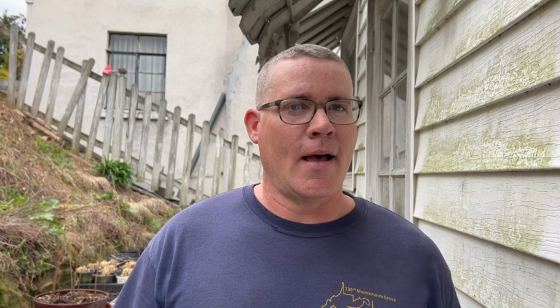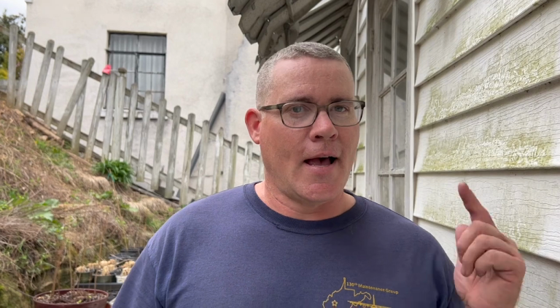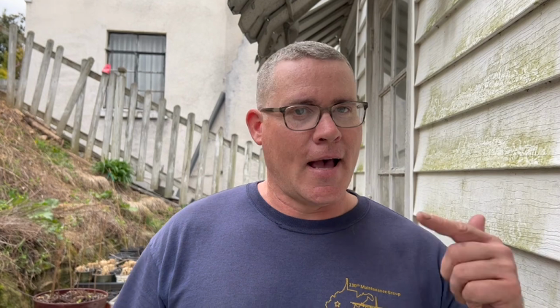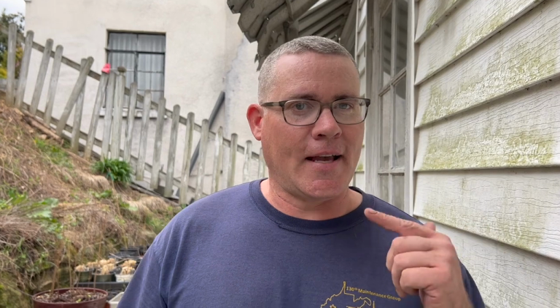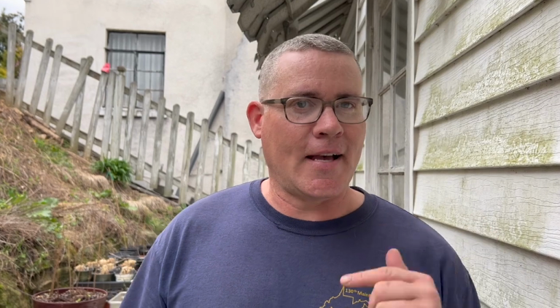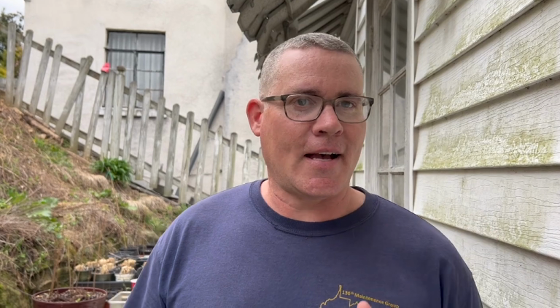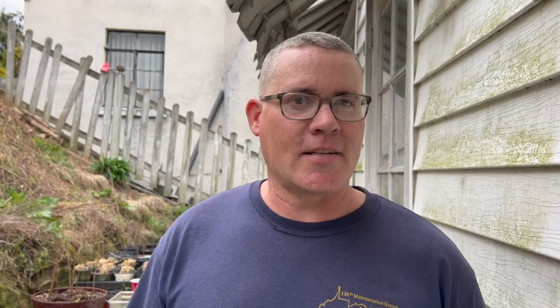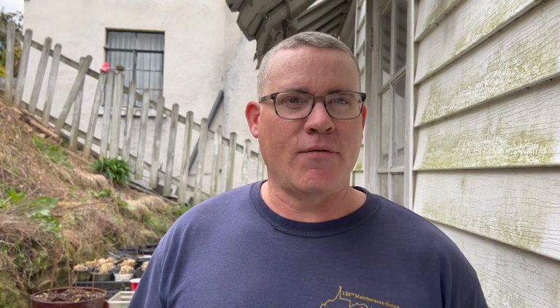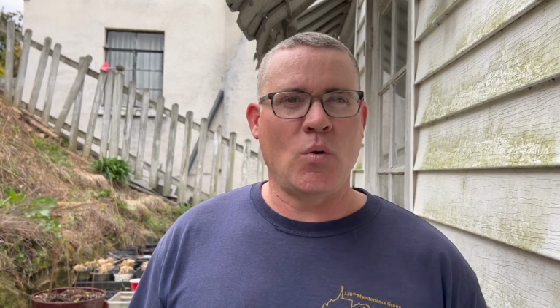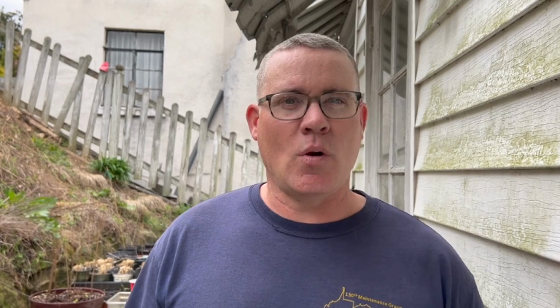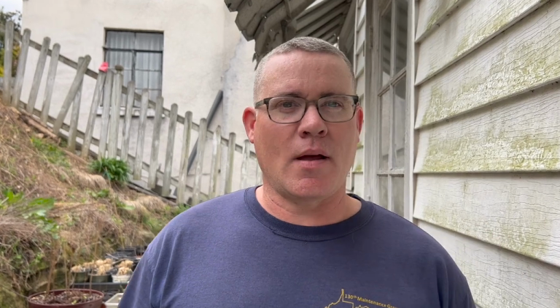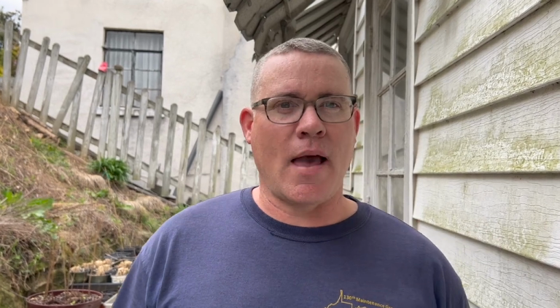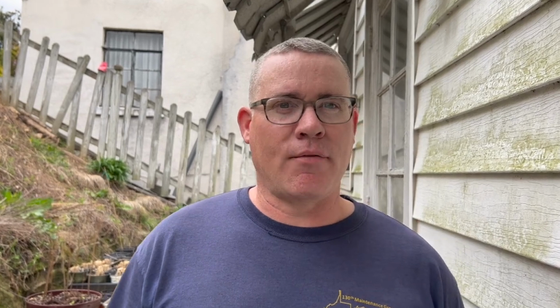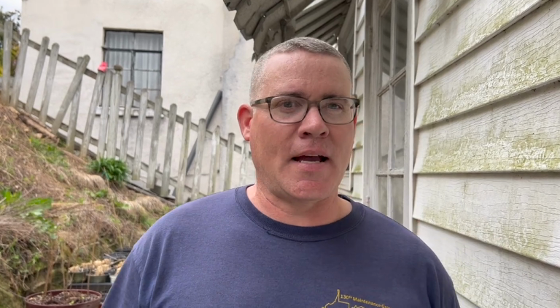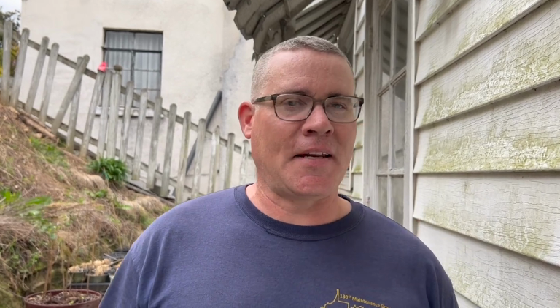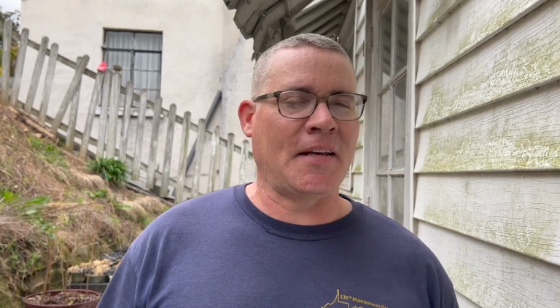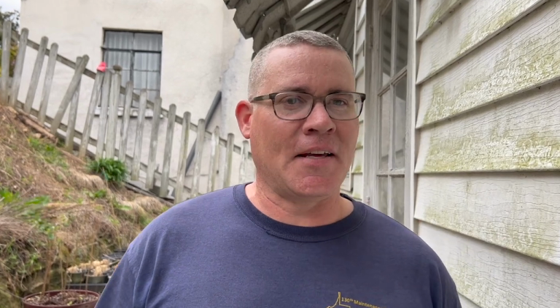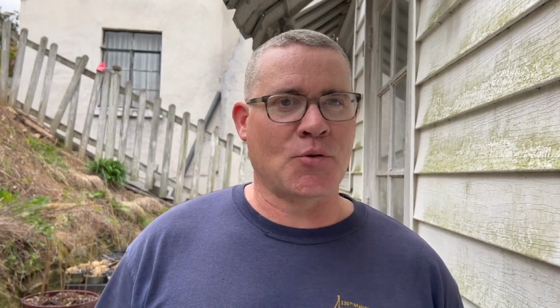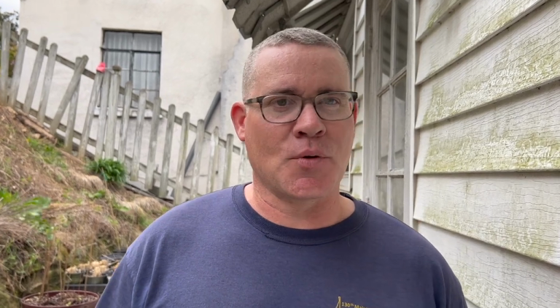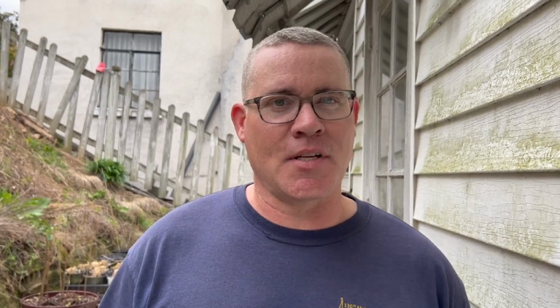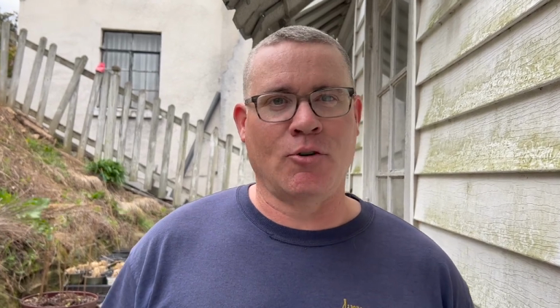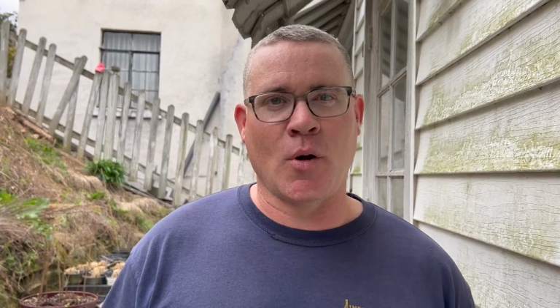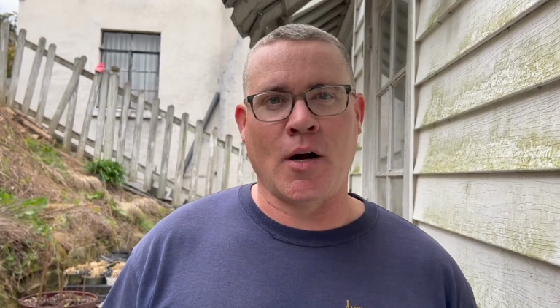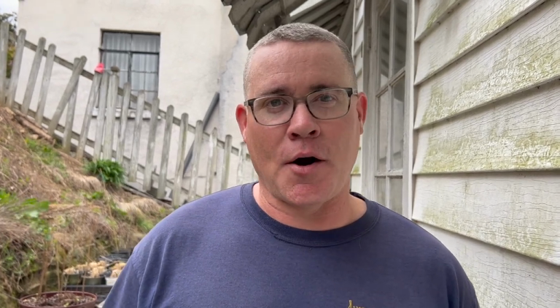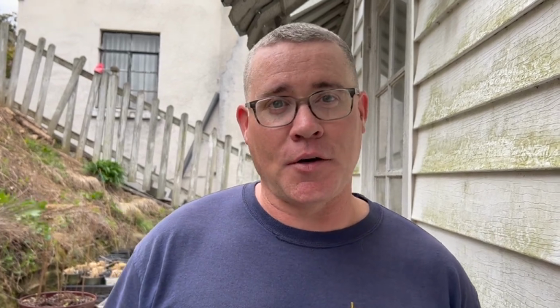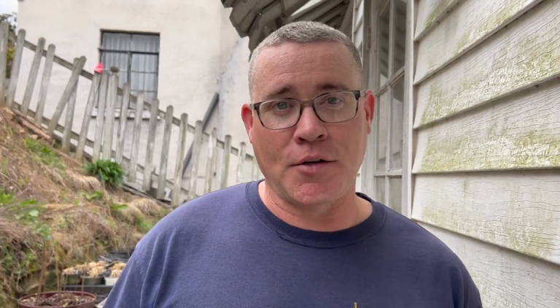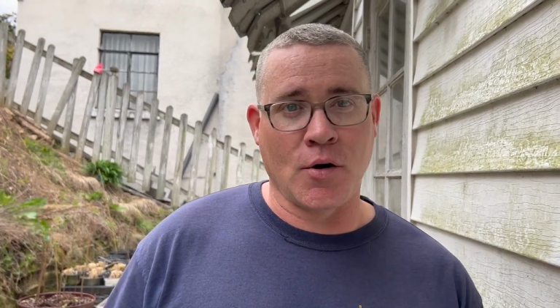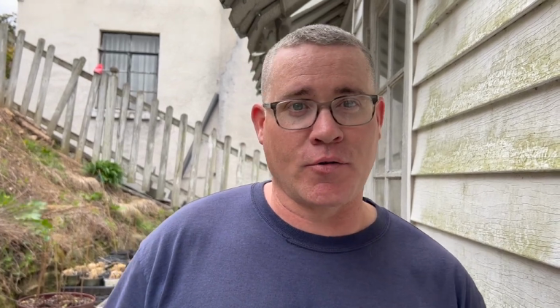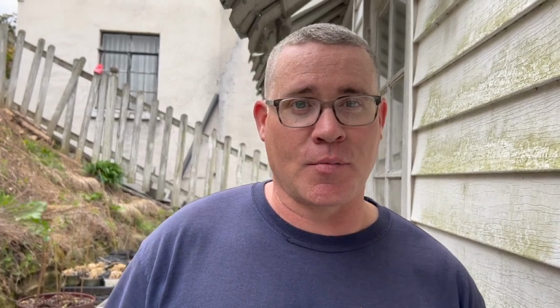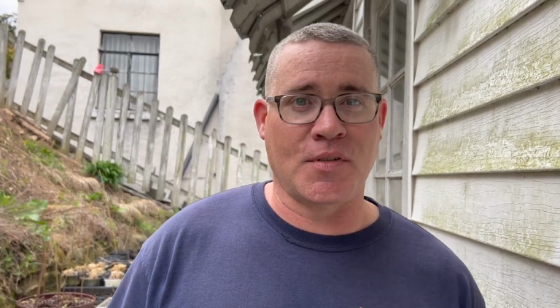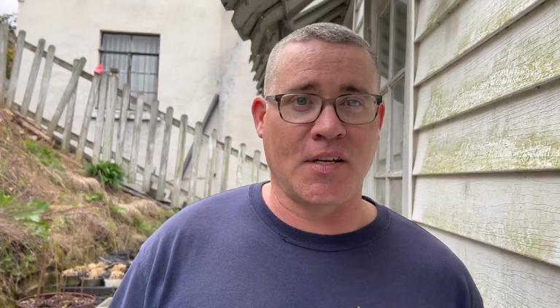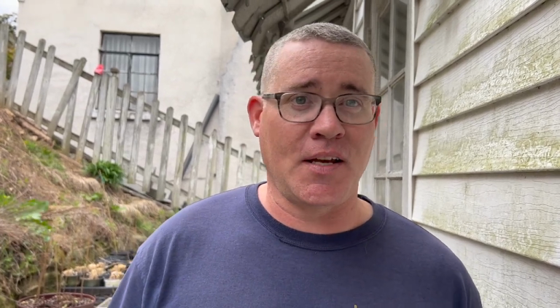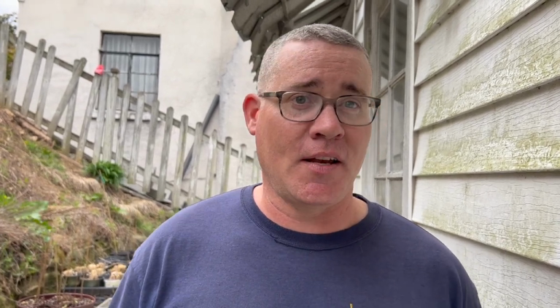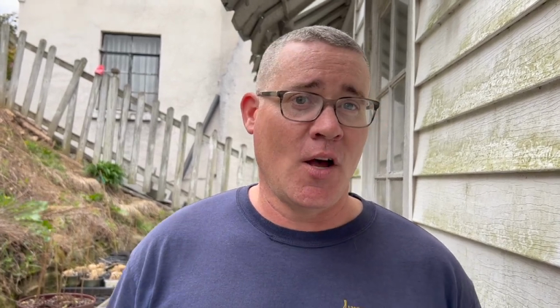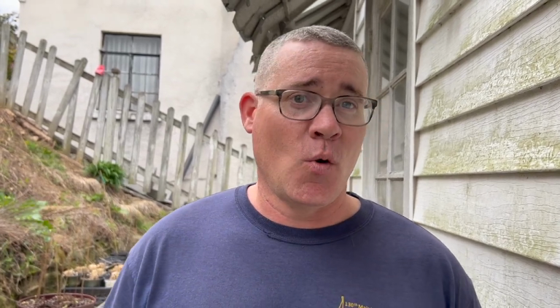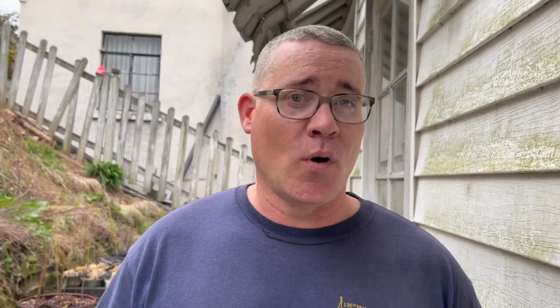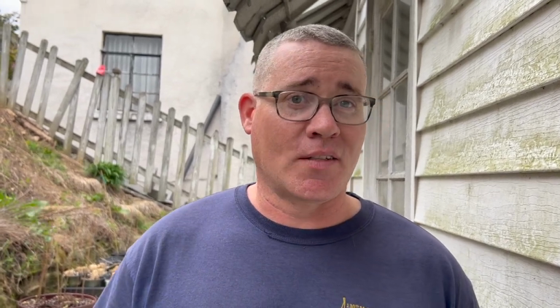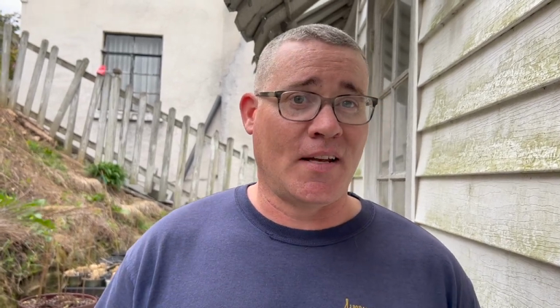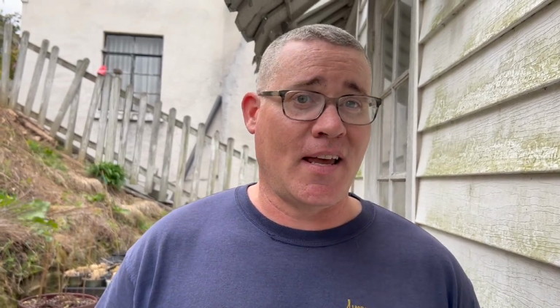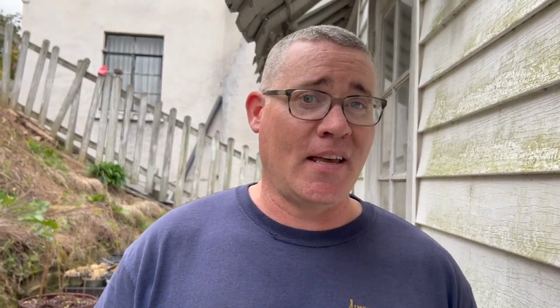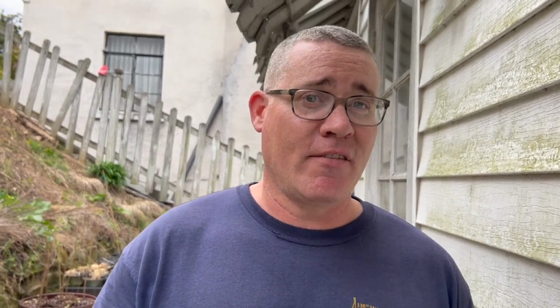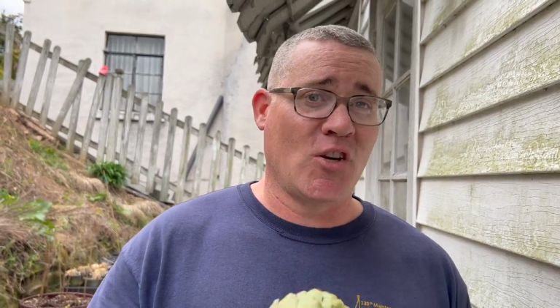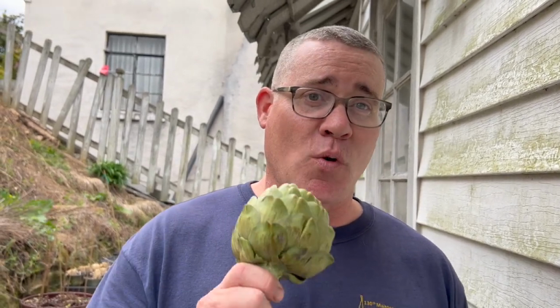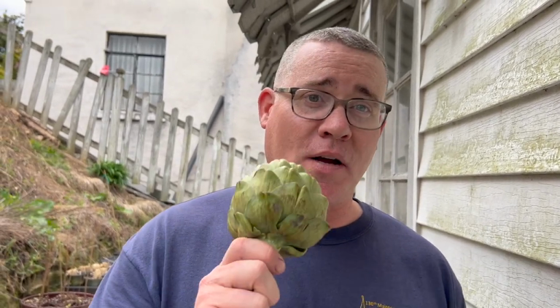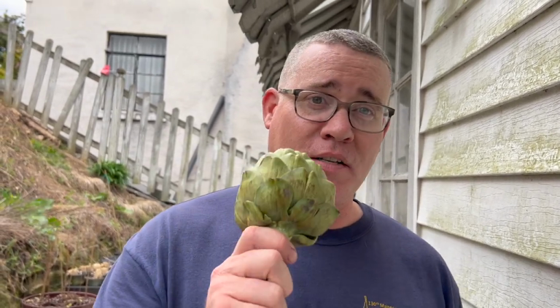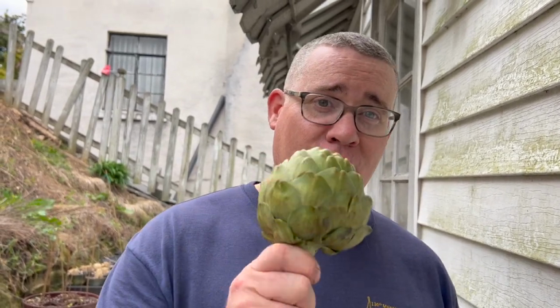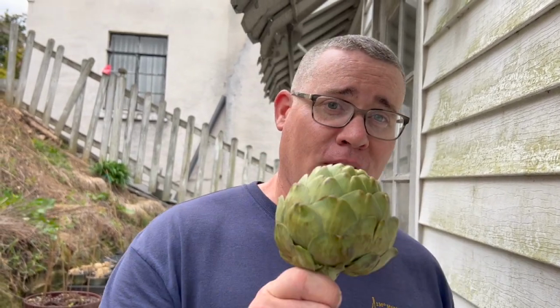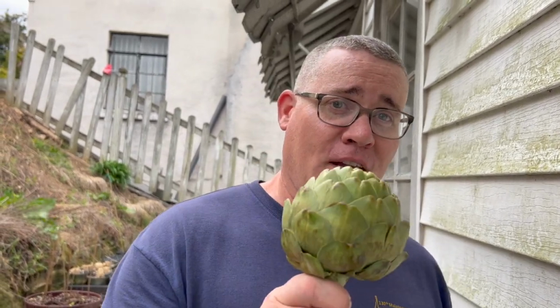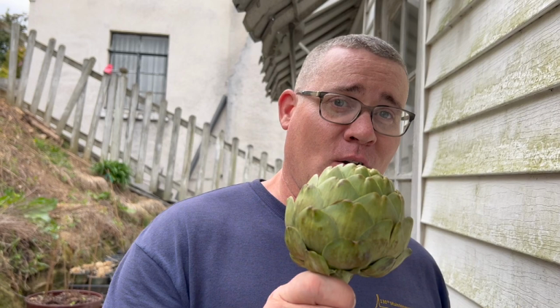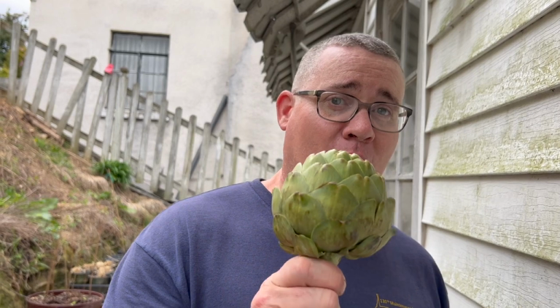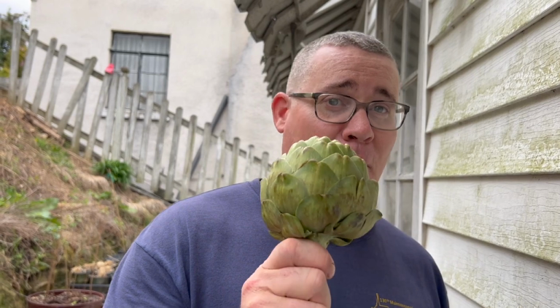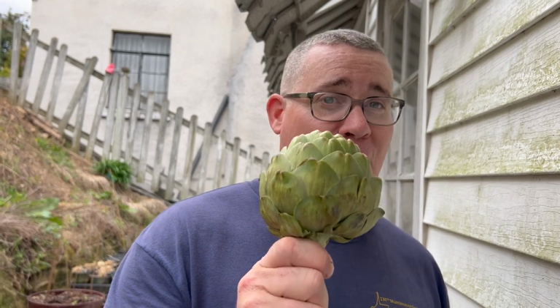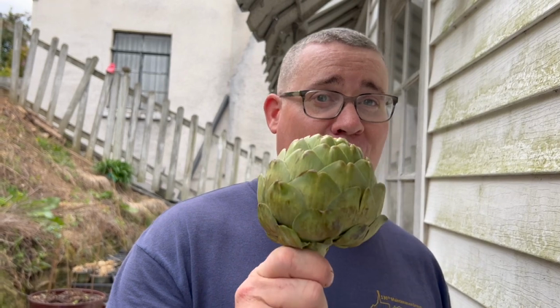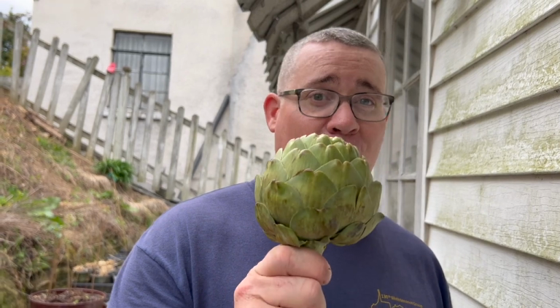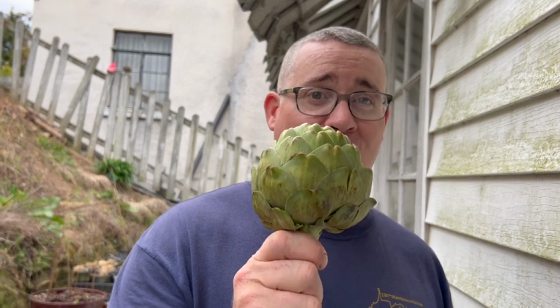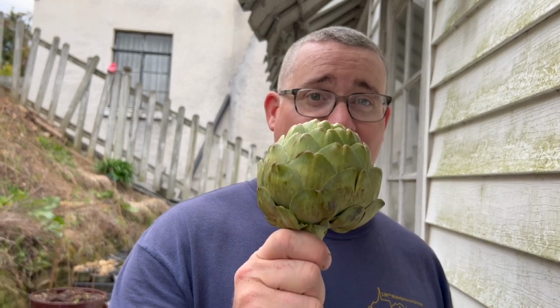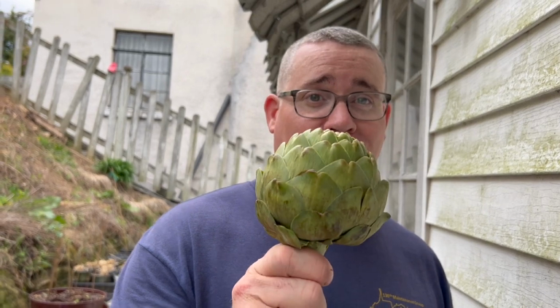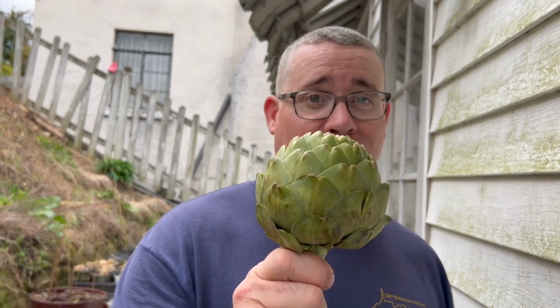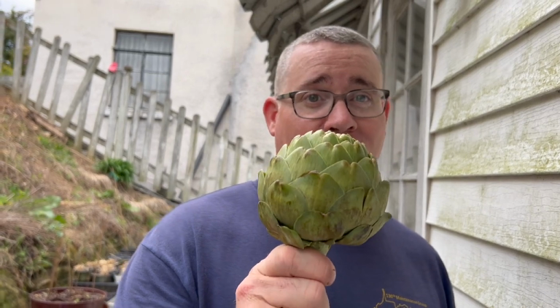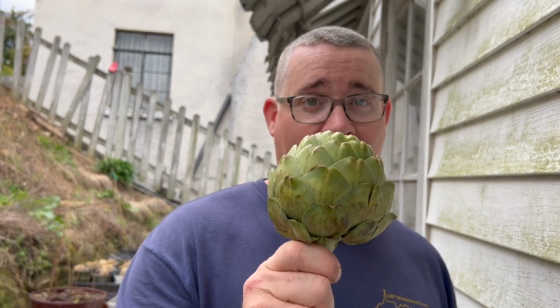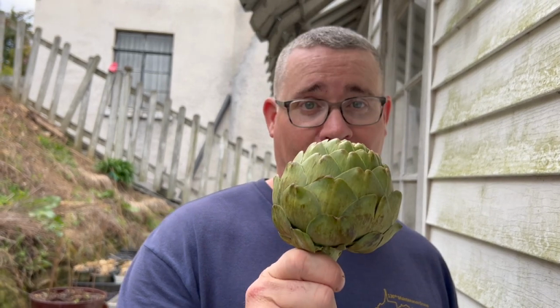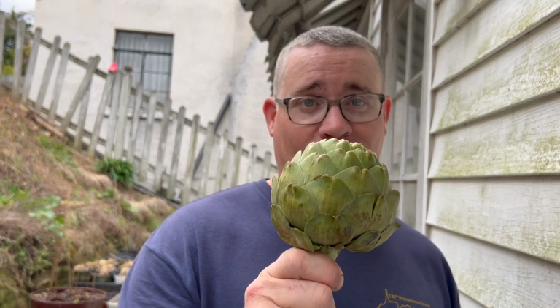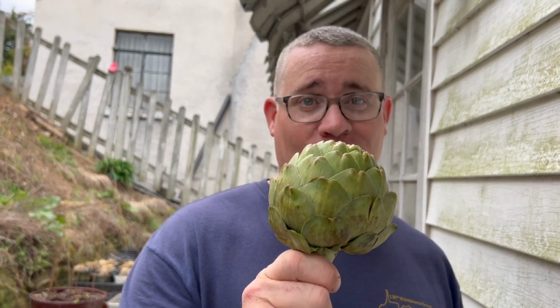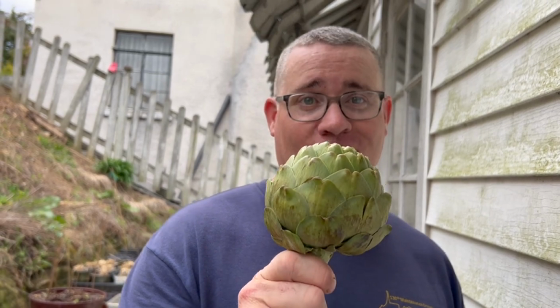Hey guys, have you ever had any interest in growing artichokes from seed? Well today, watching this video, I'm going to show you exactly how to do it.